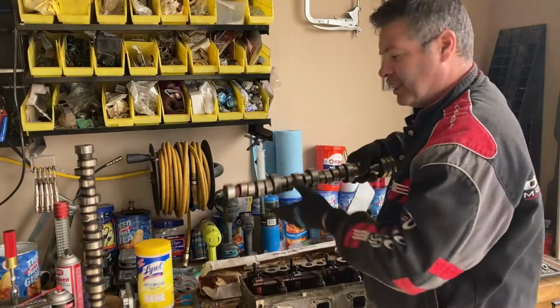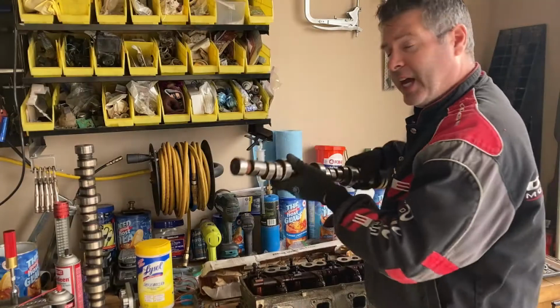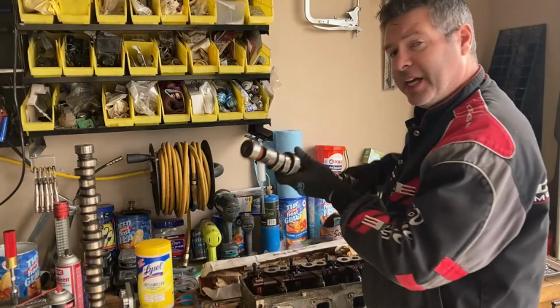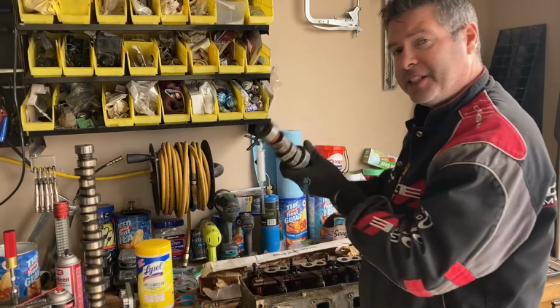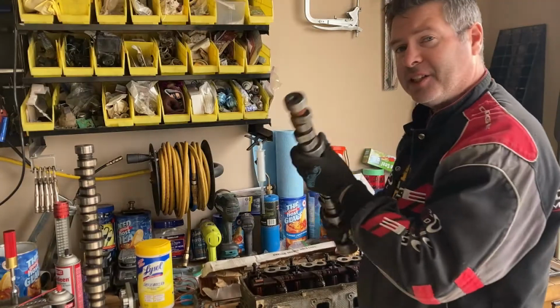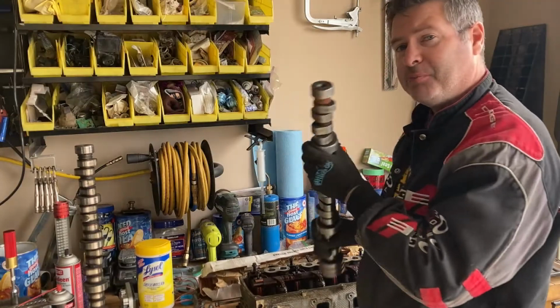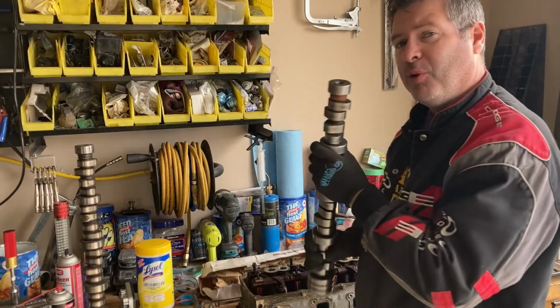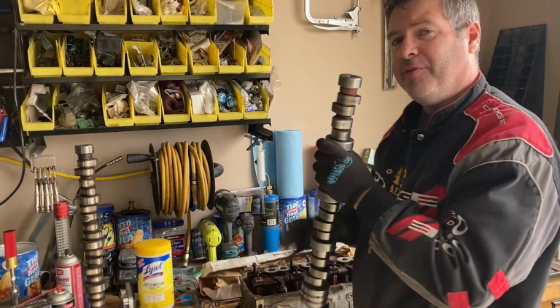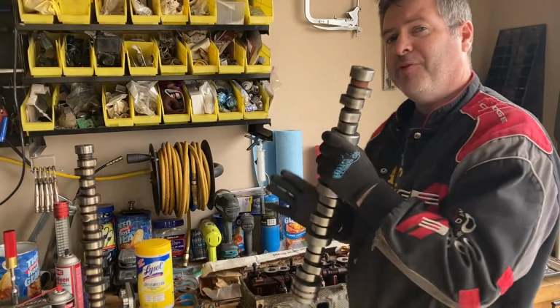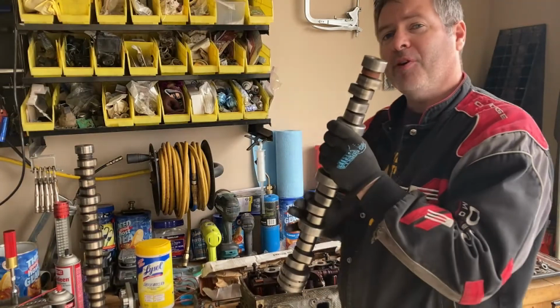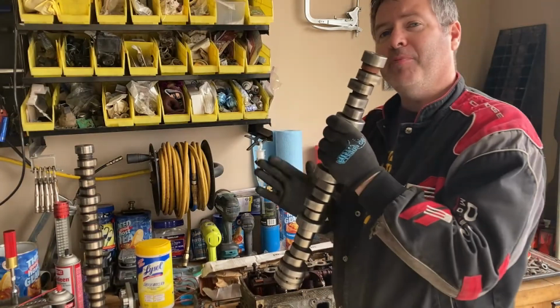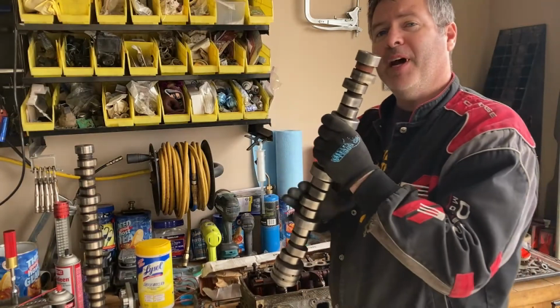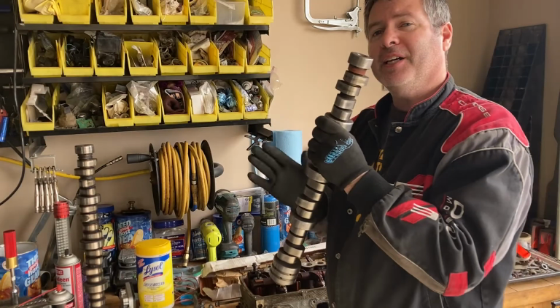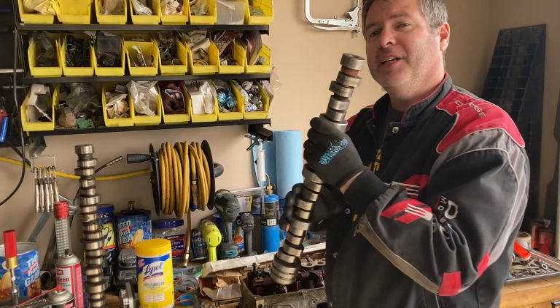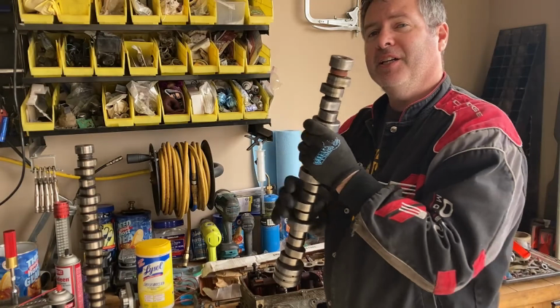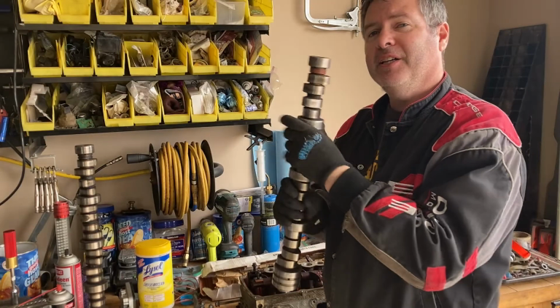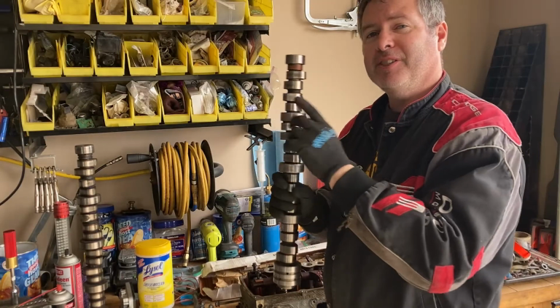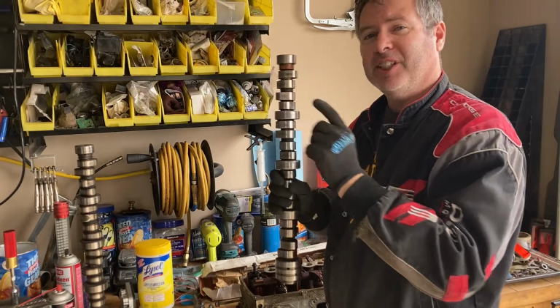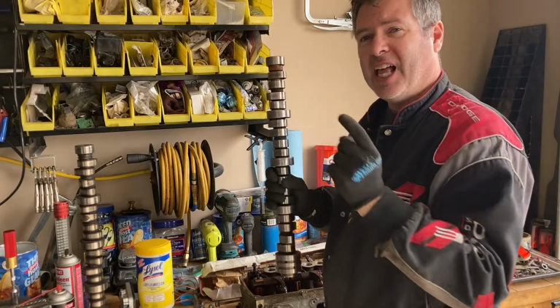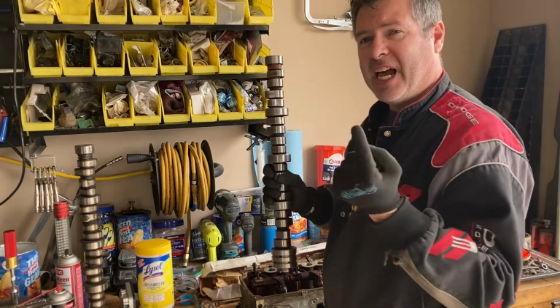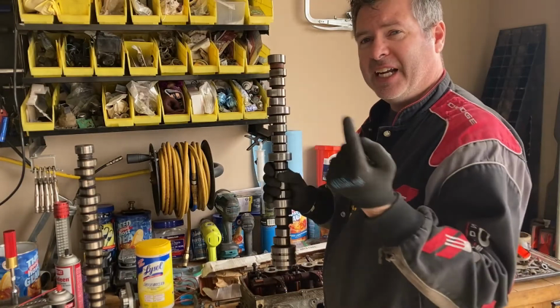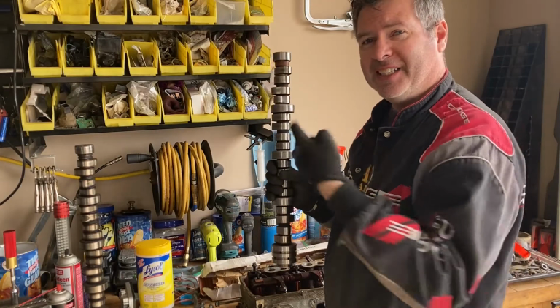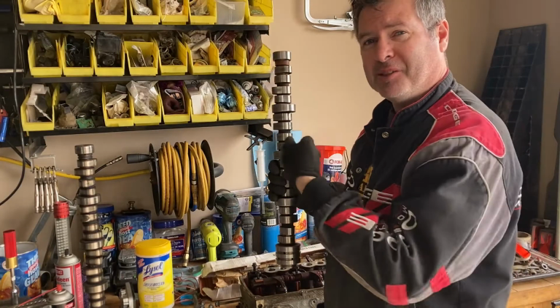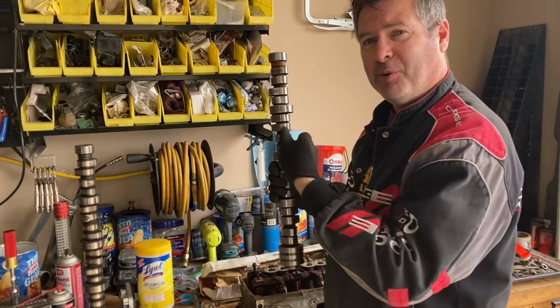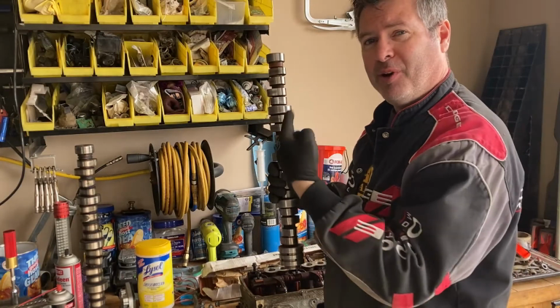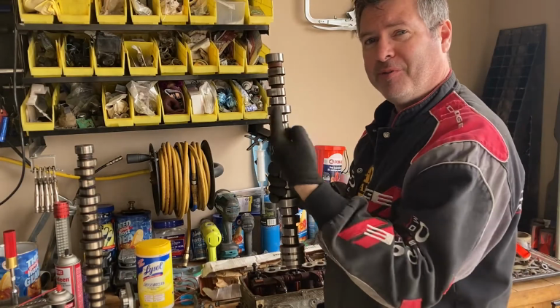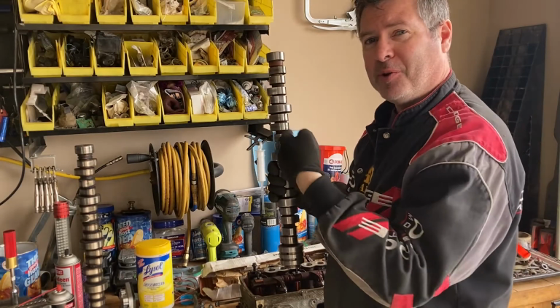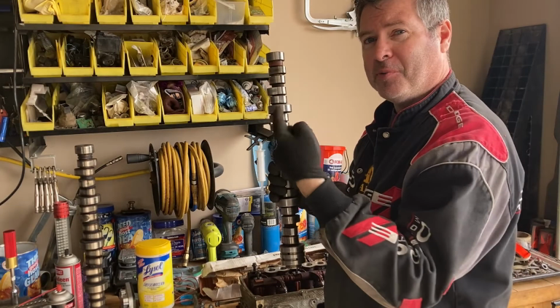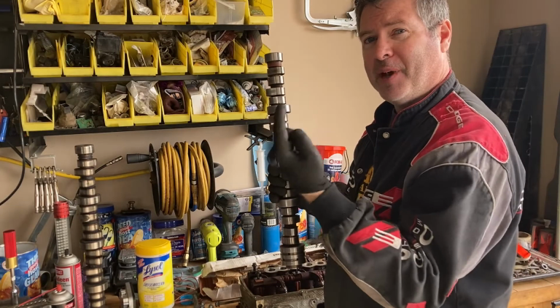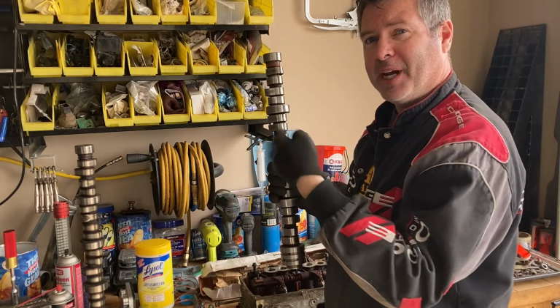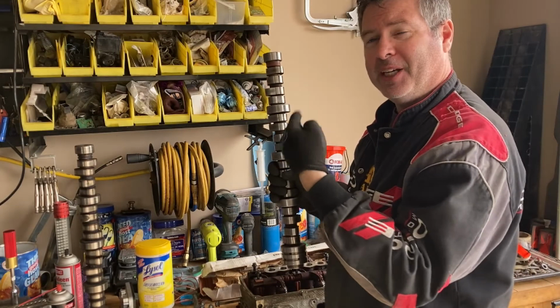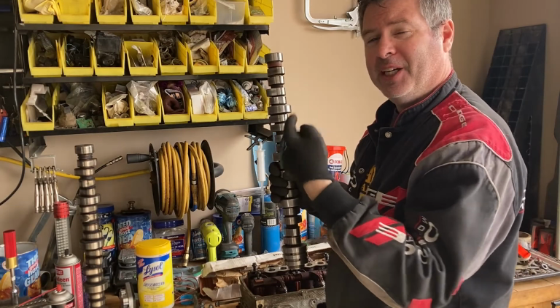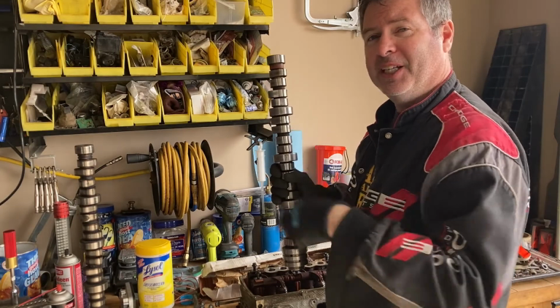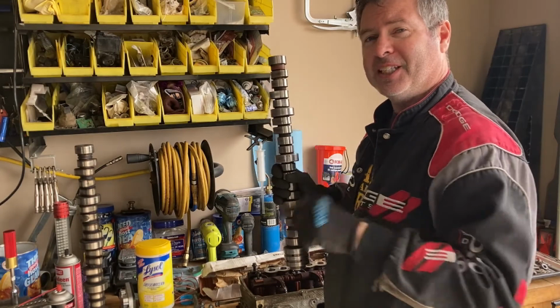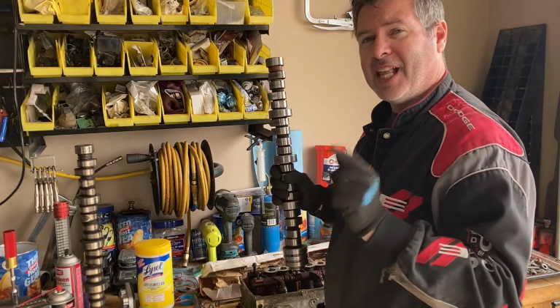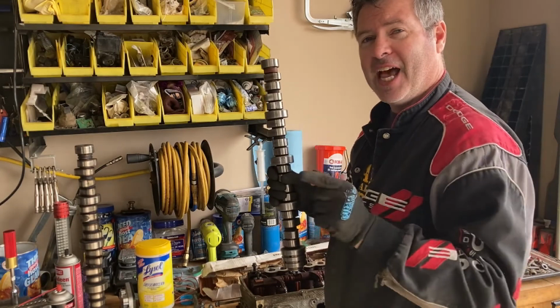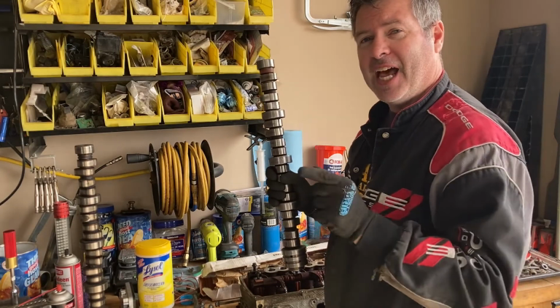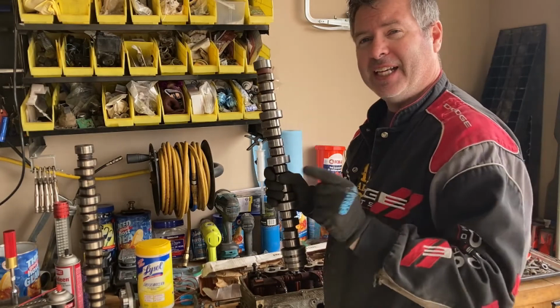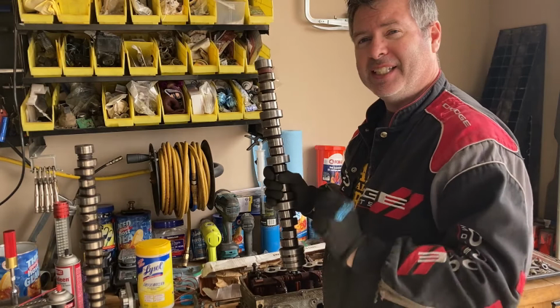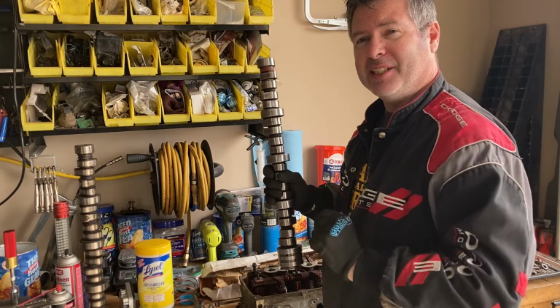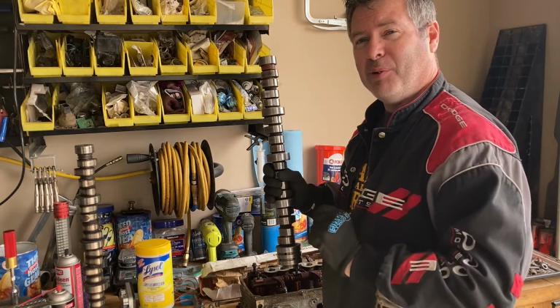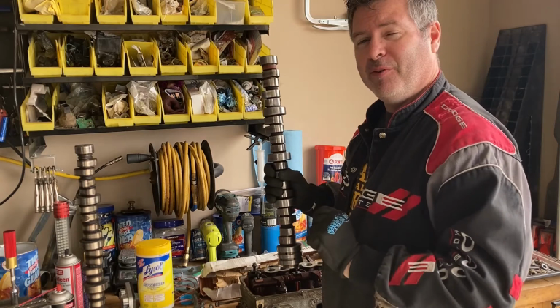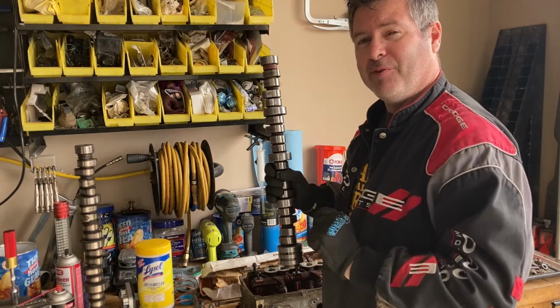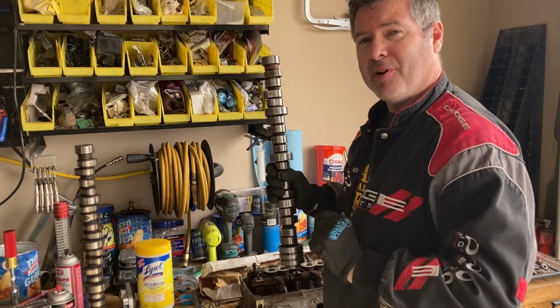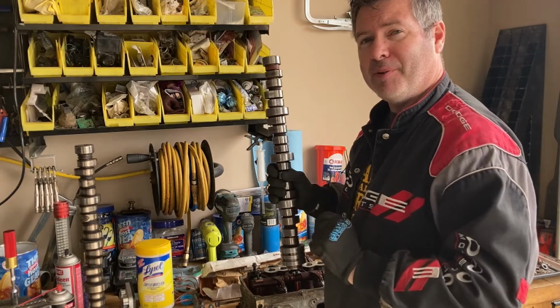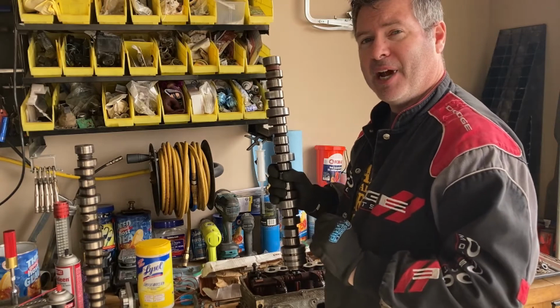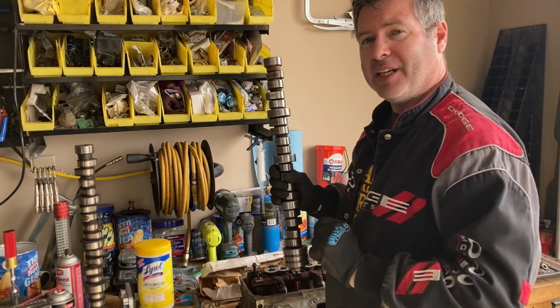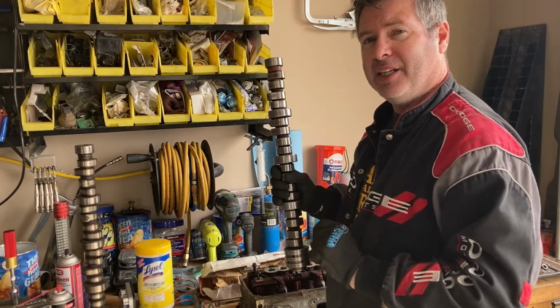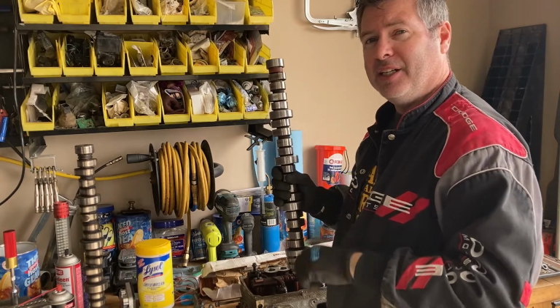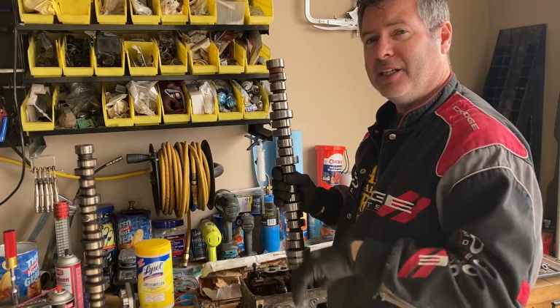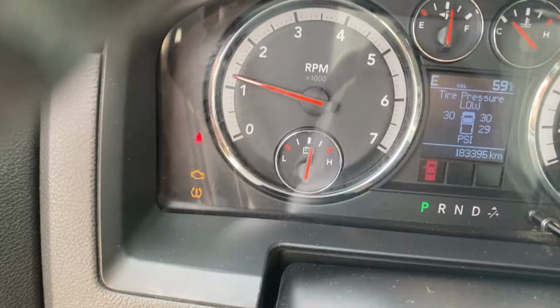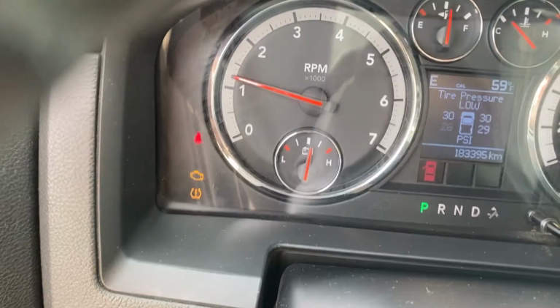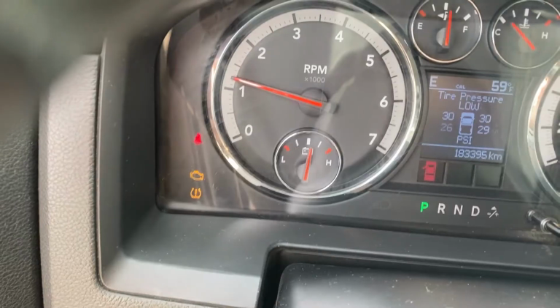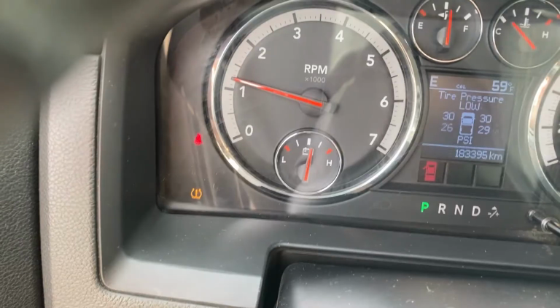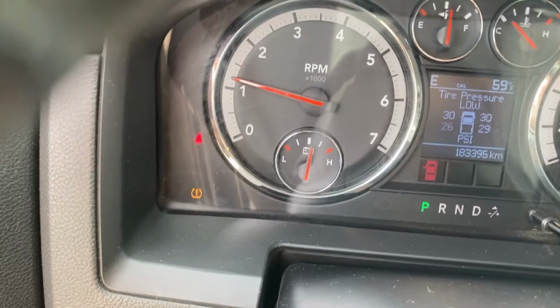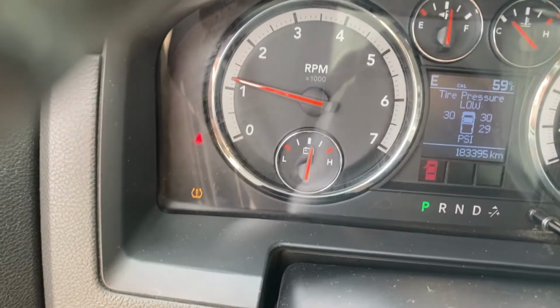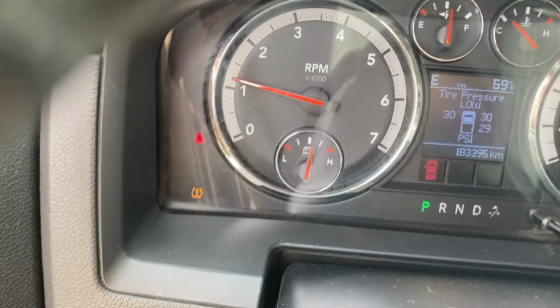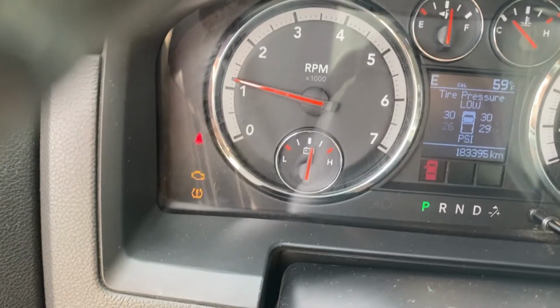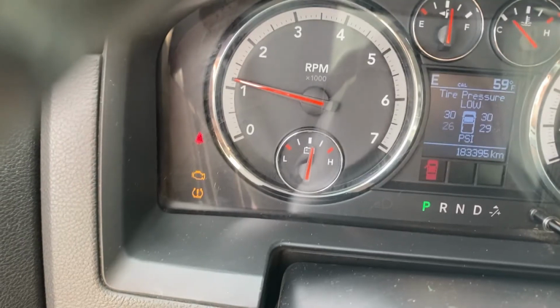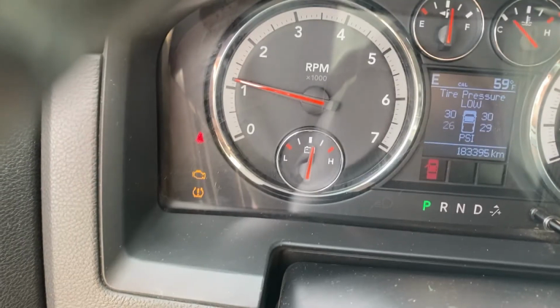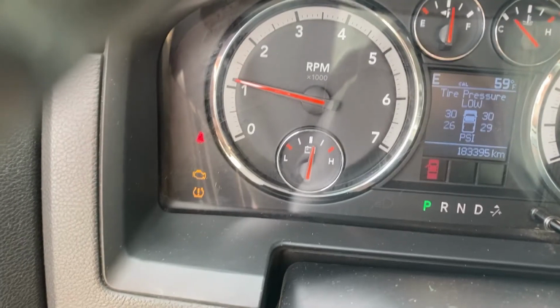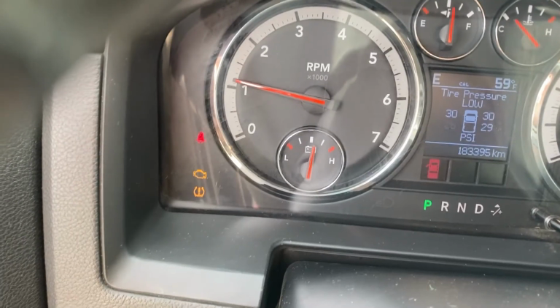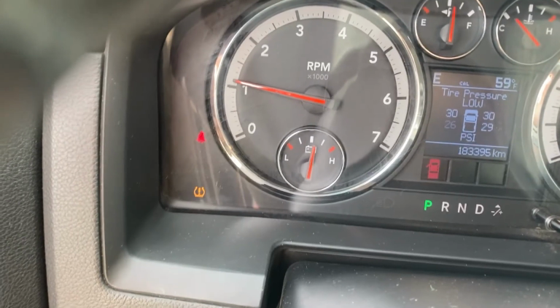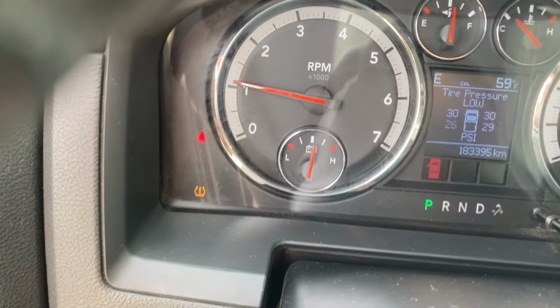Slide a 6.4 back in it. Slide a 6.4 back in it. Slide a 6.4 back in it. Engine light is flashing.